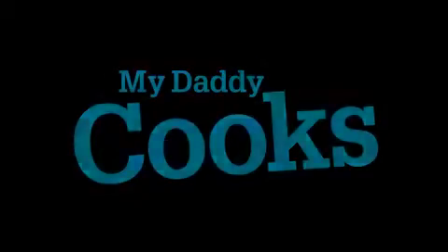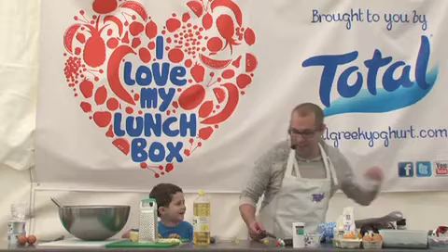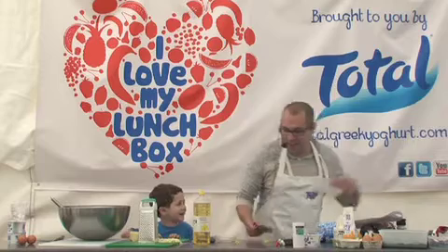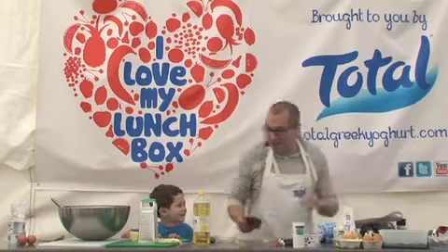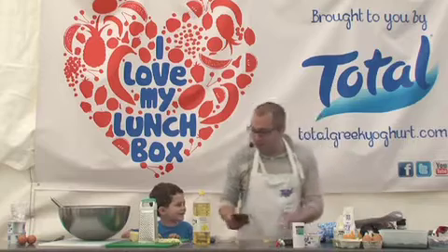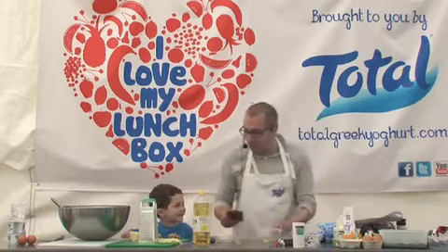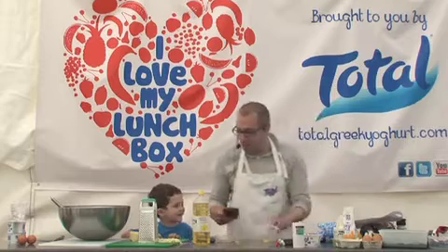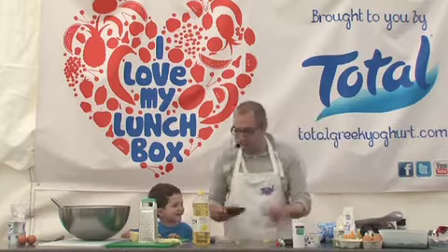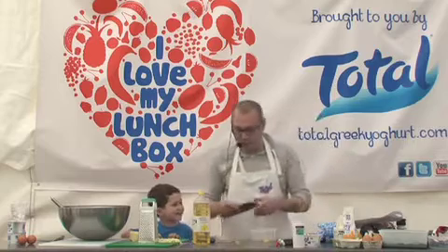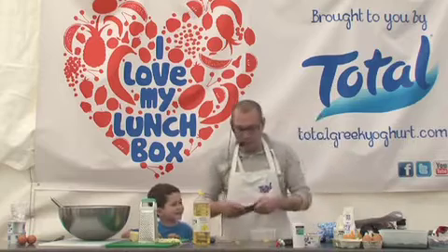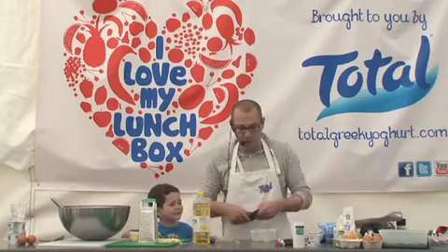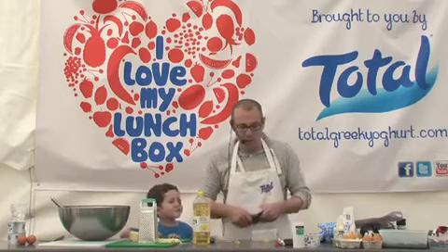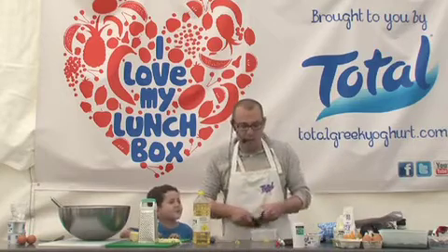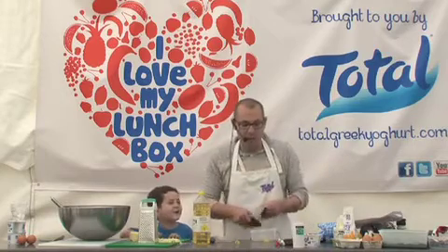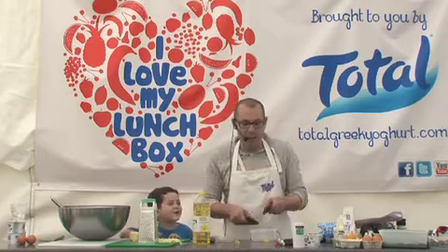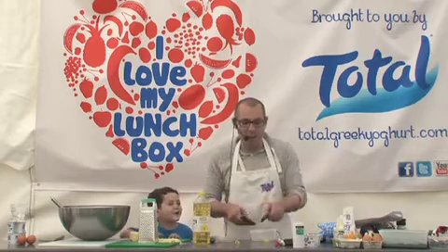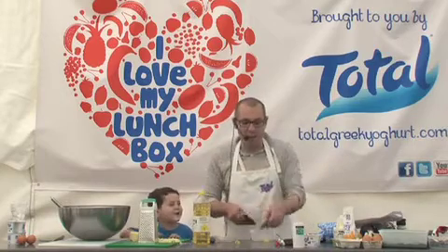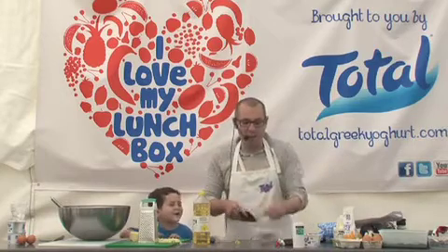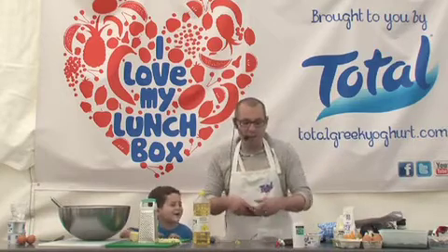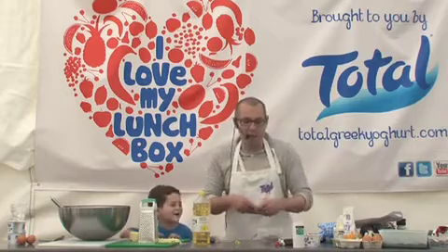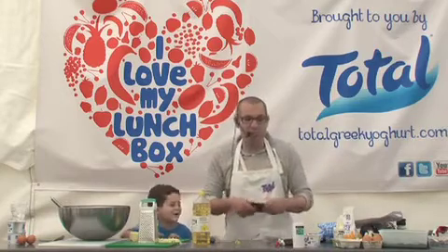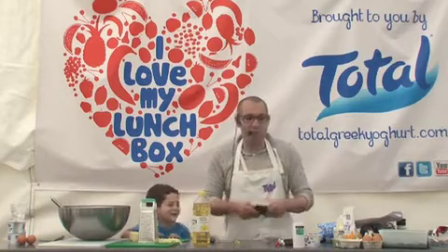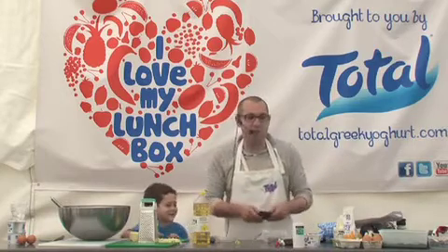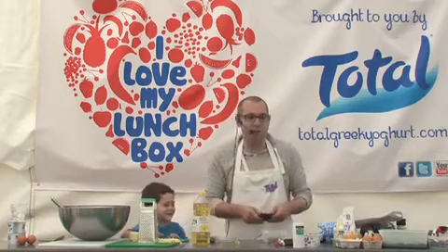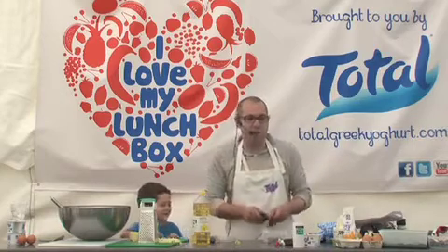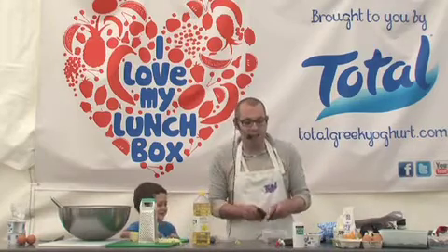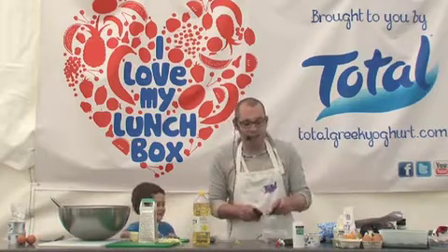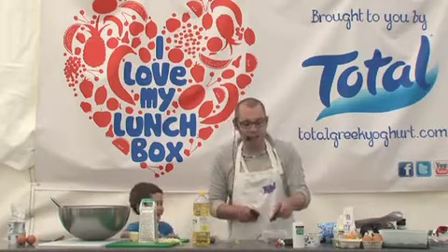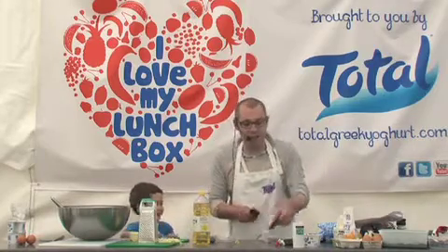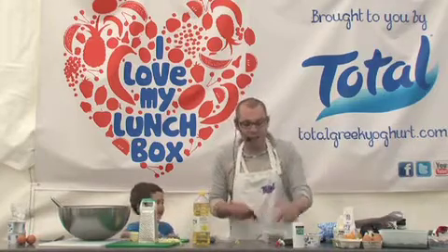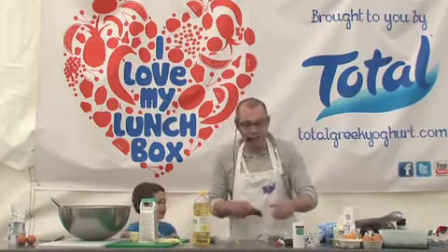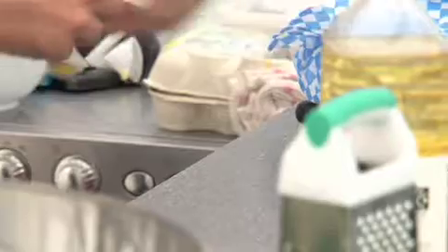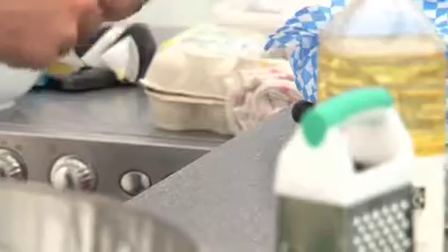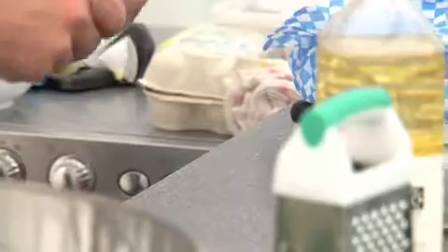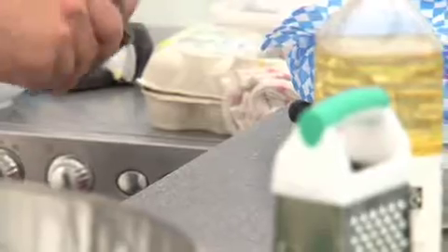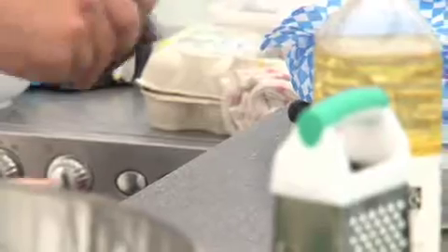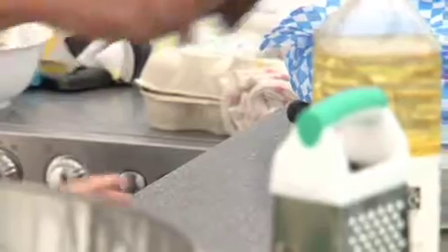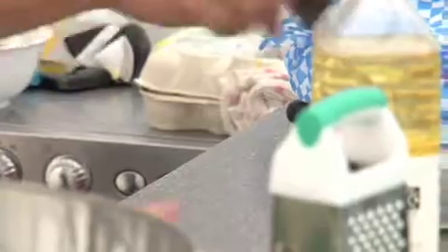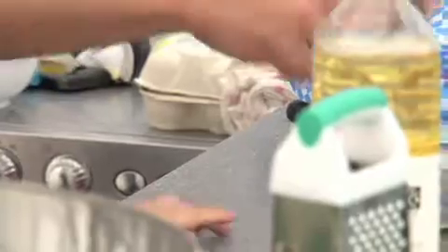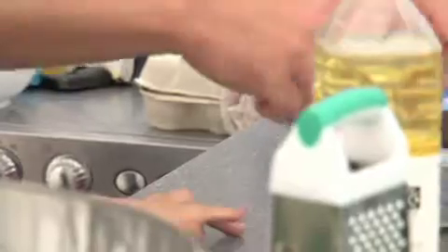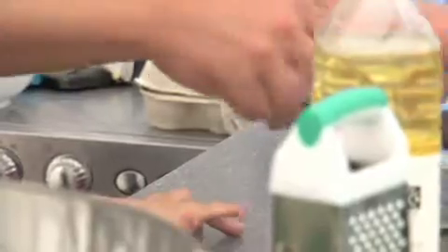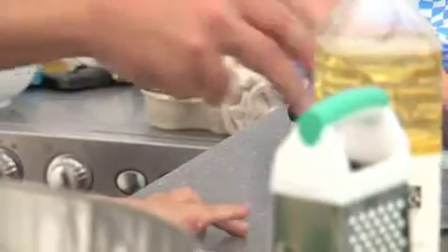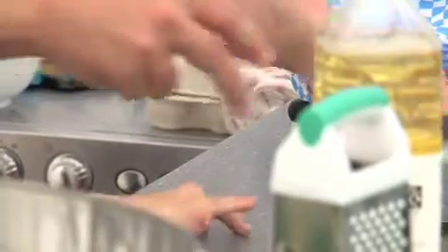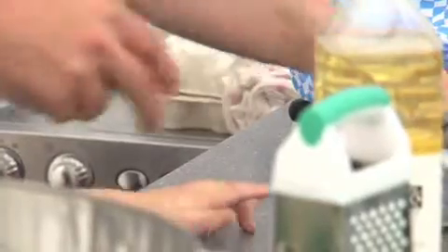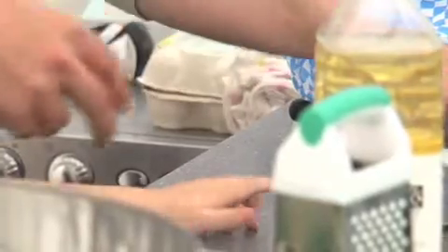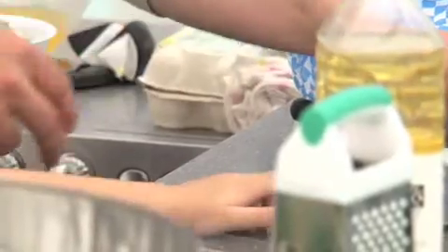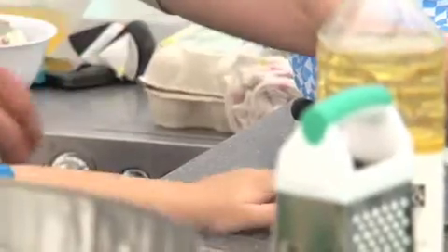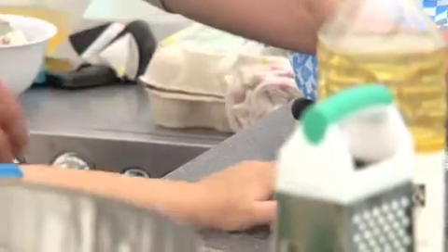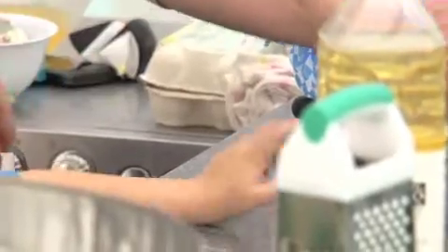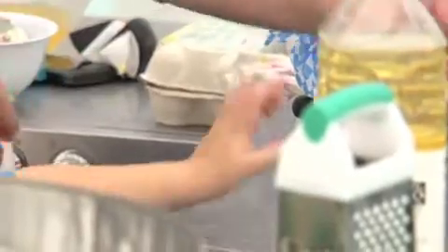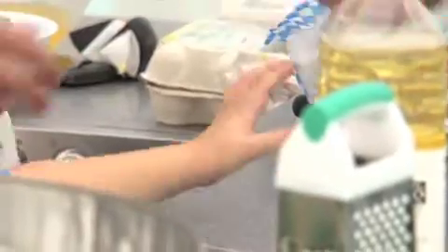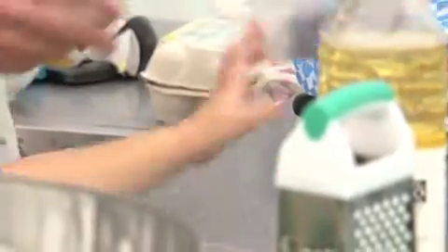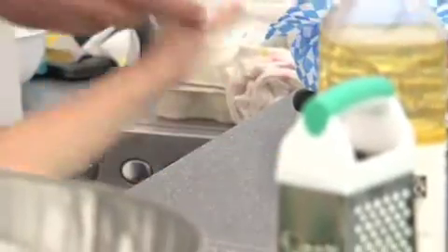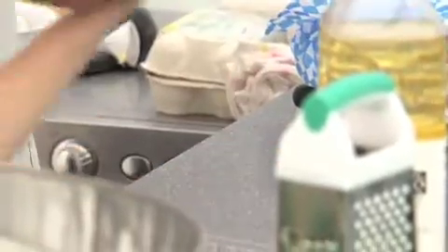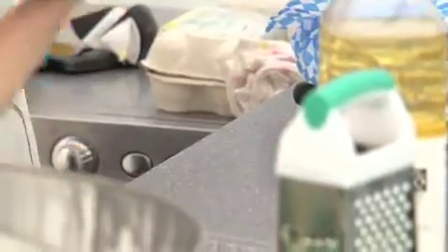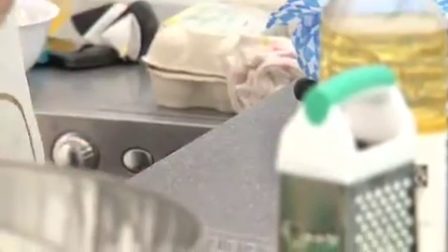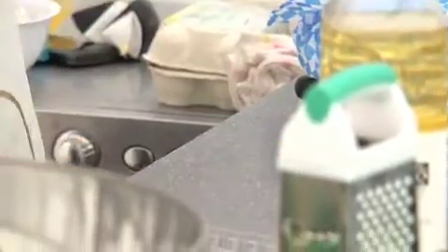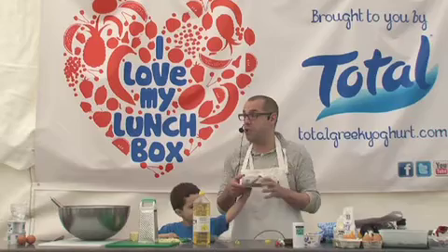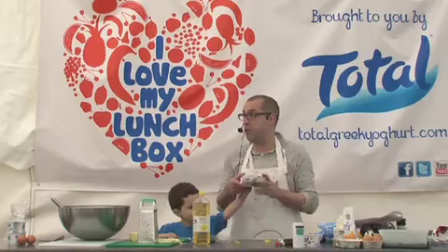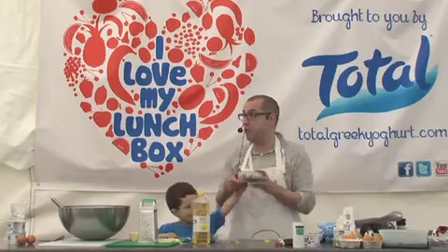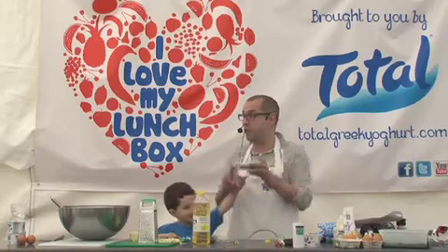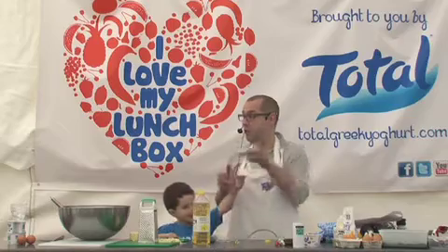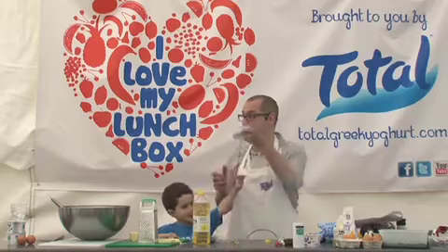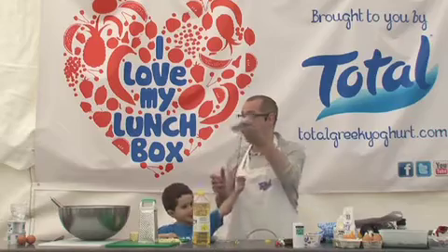I keep losing my bowls. 100 grams of chocolate — I'm going to show you how quick it is to make a really, really easy chocolate mousse.